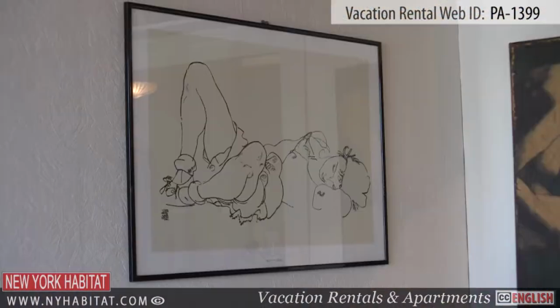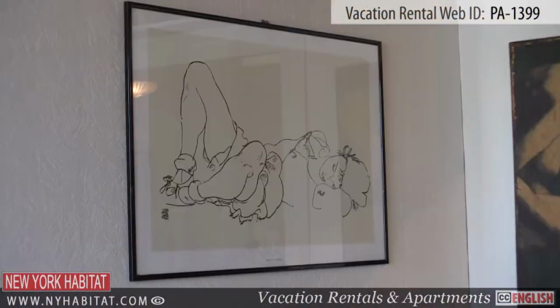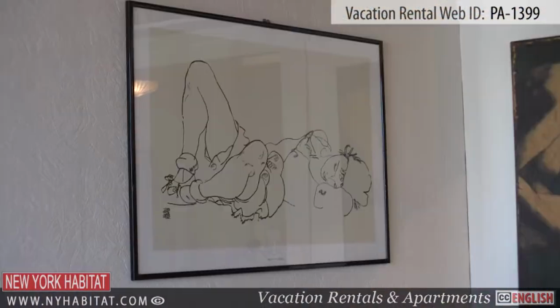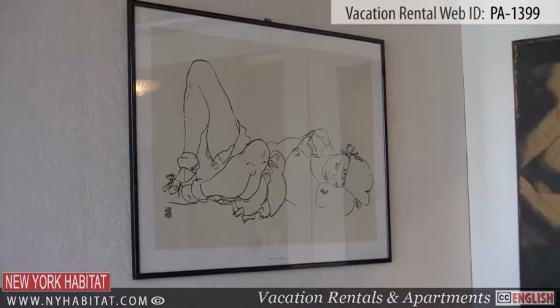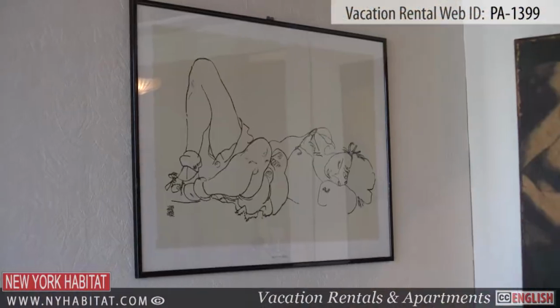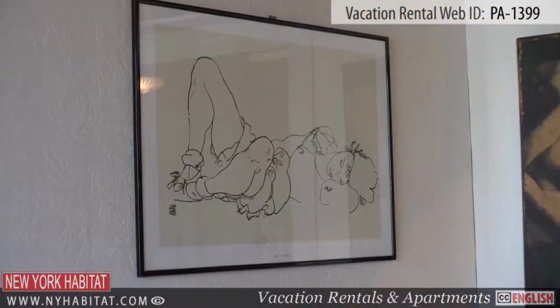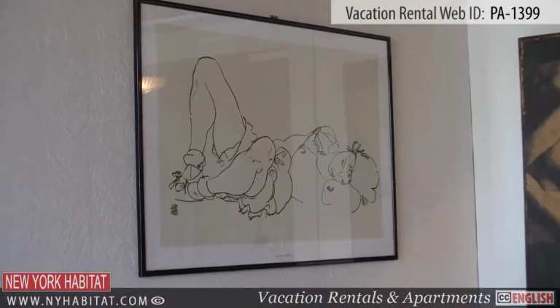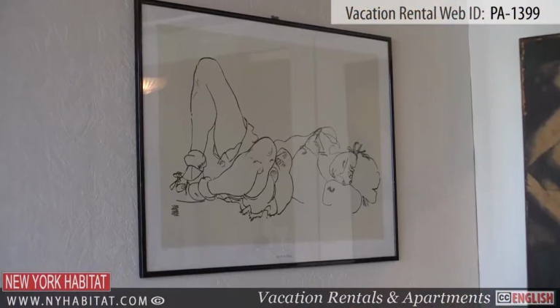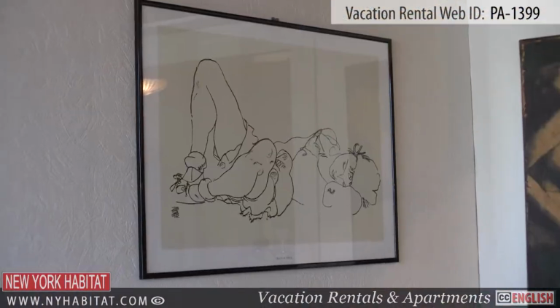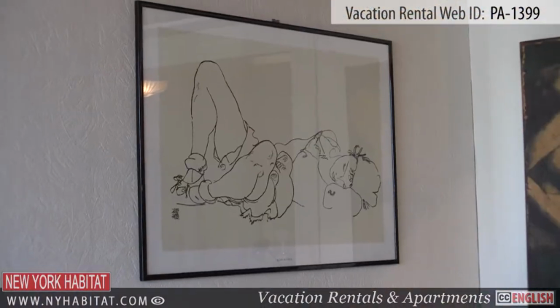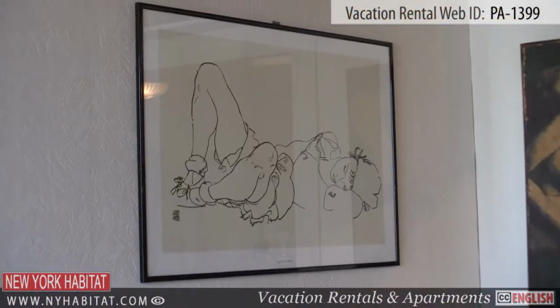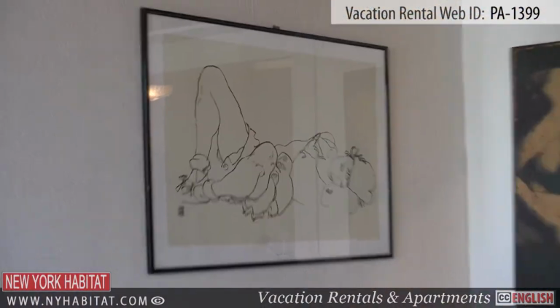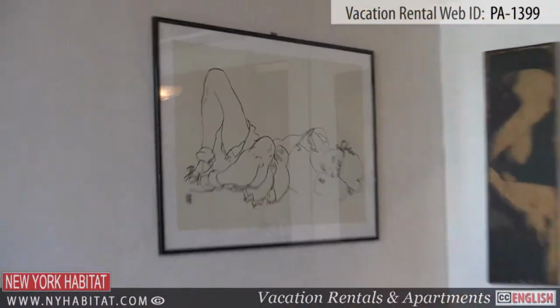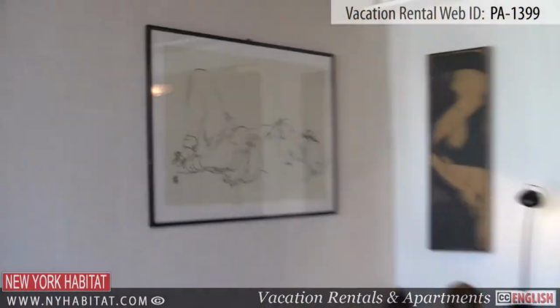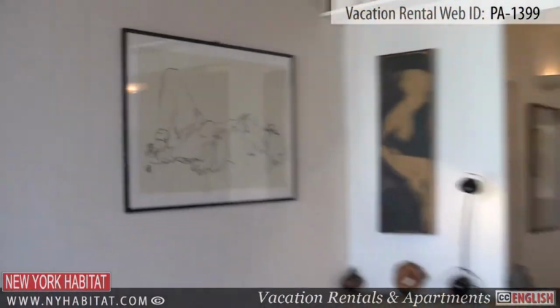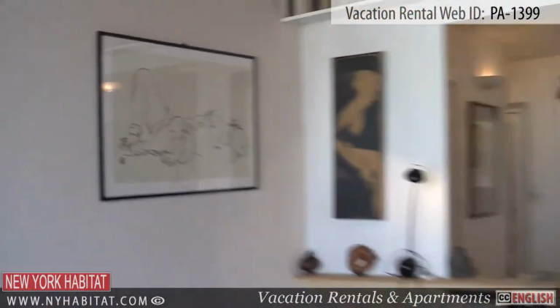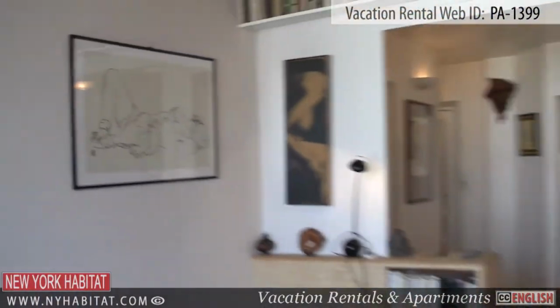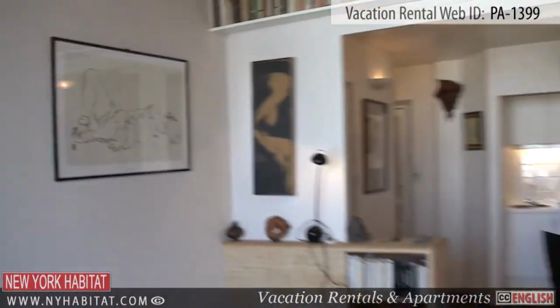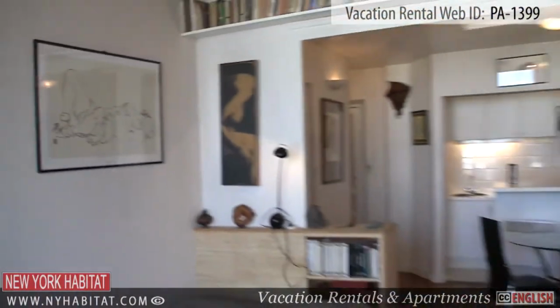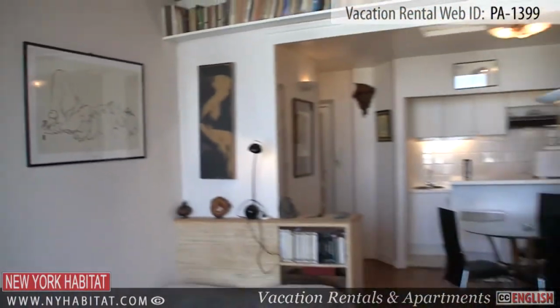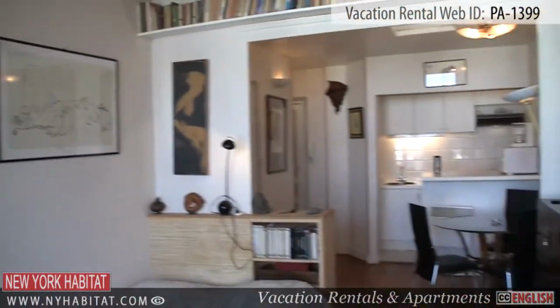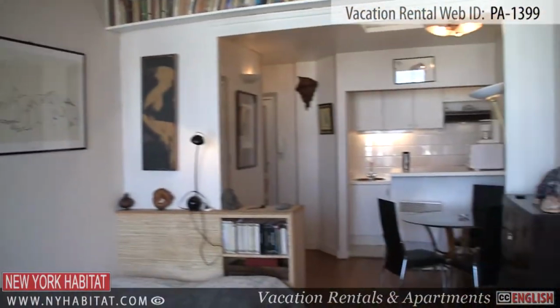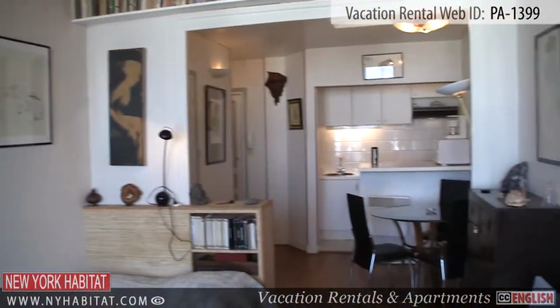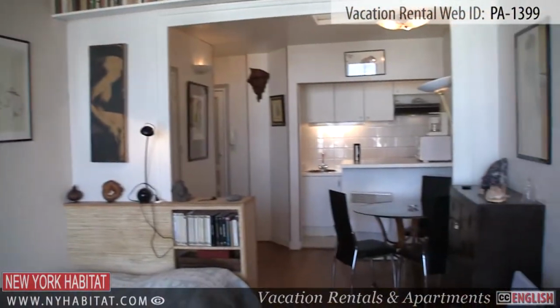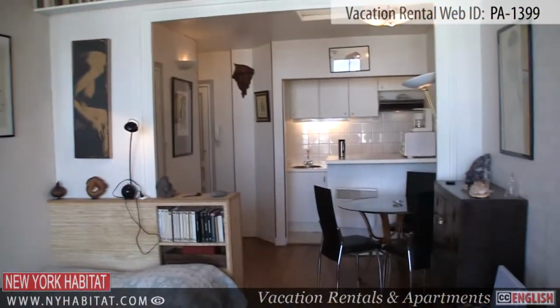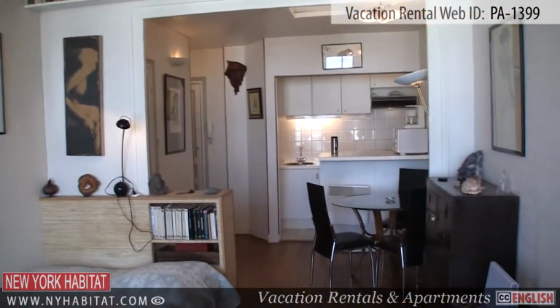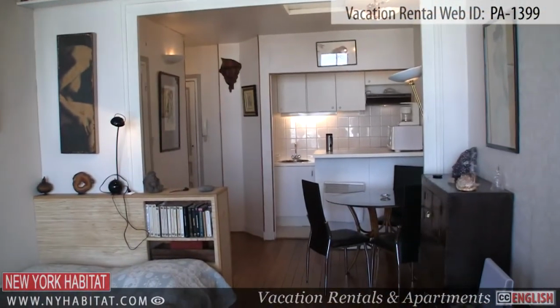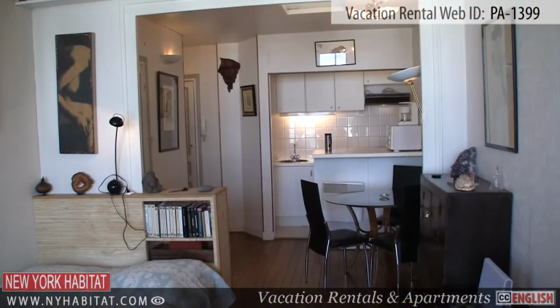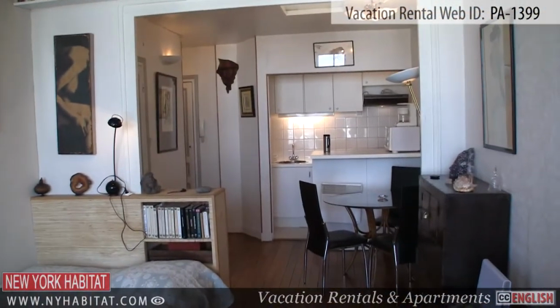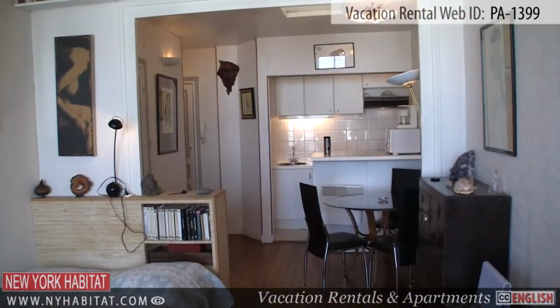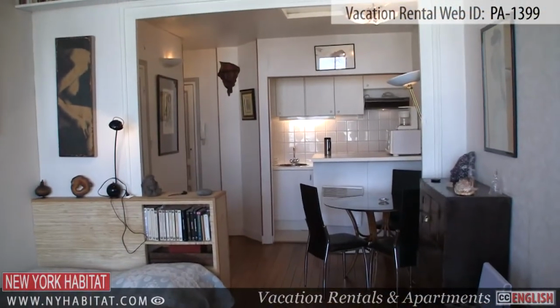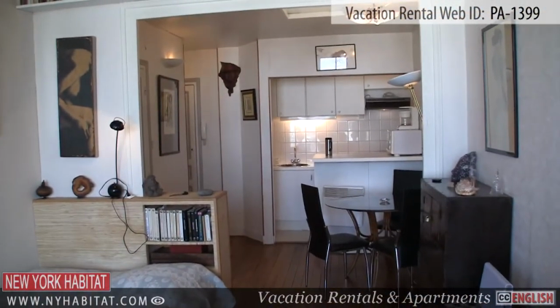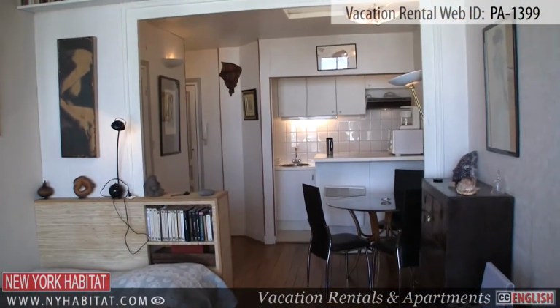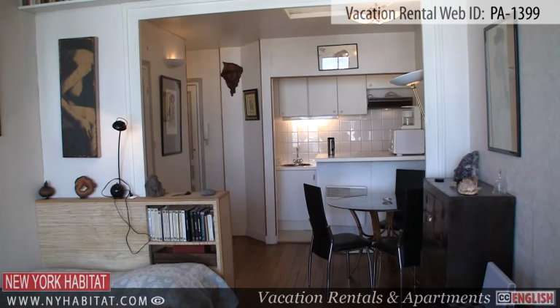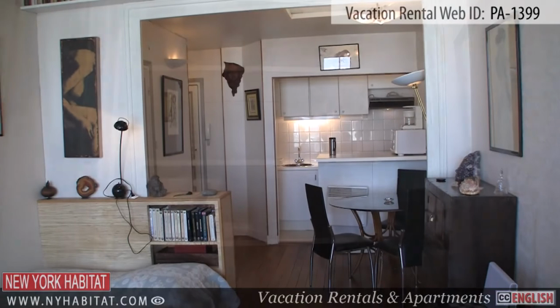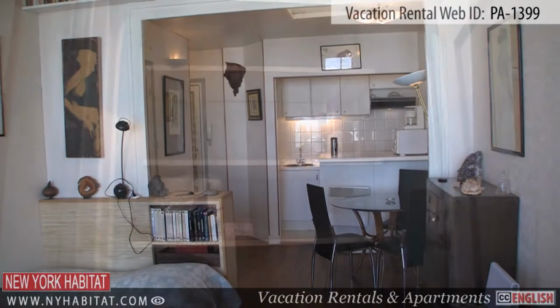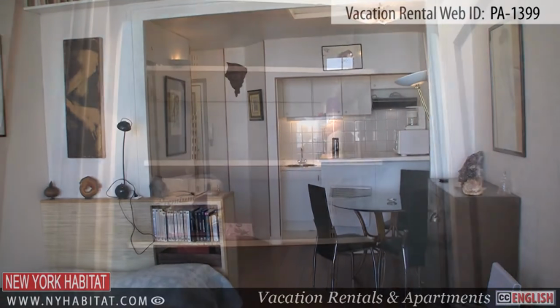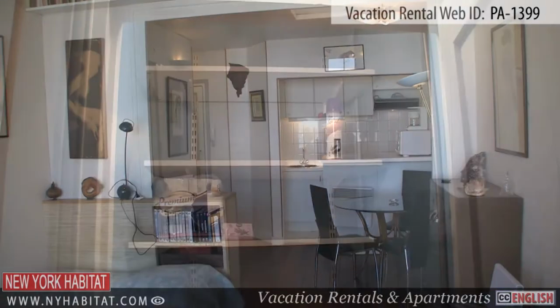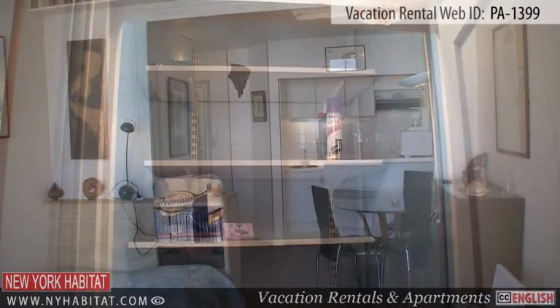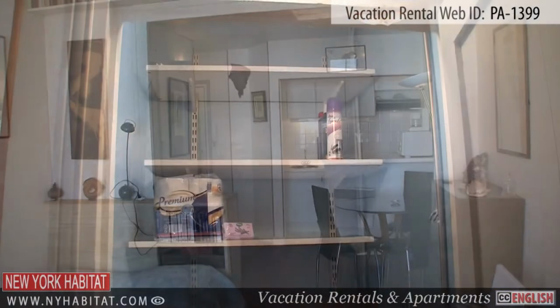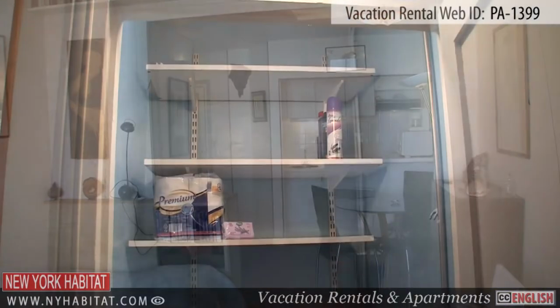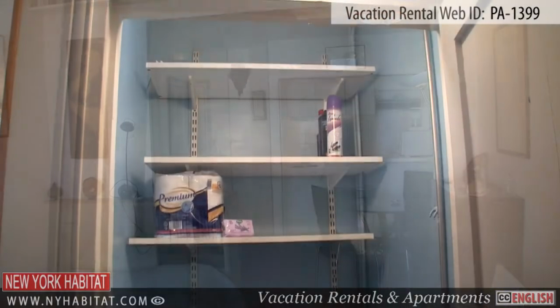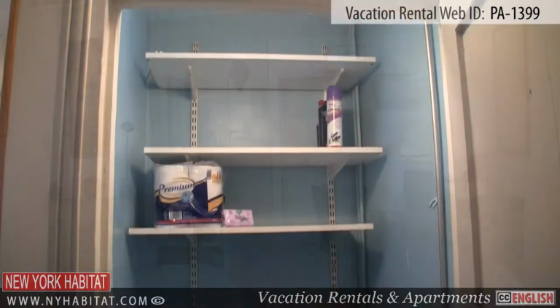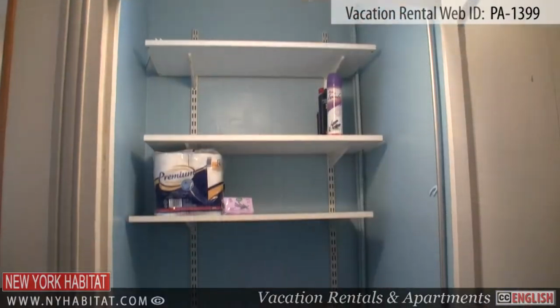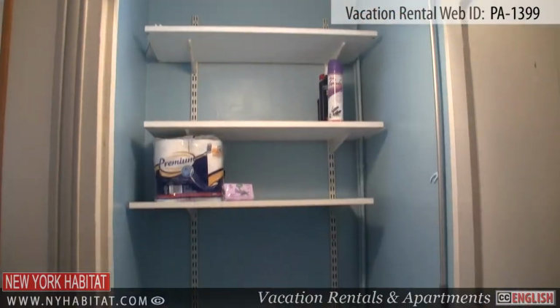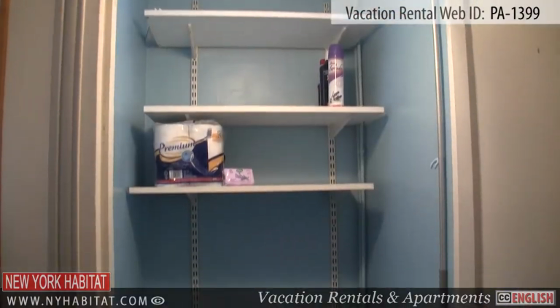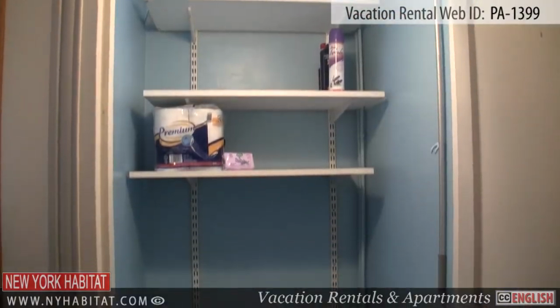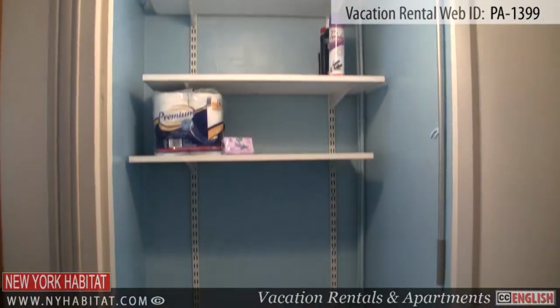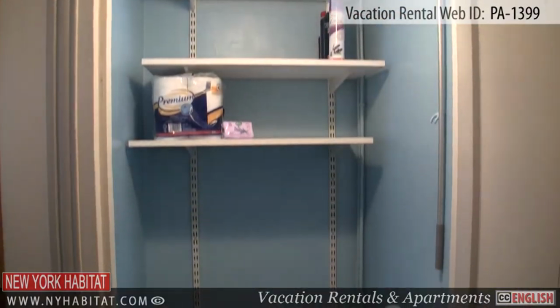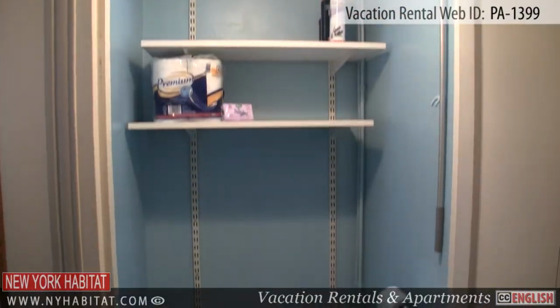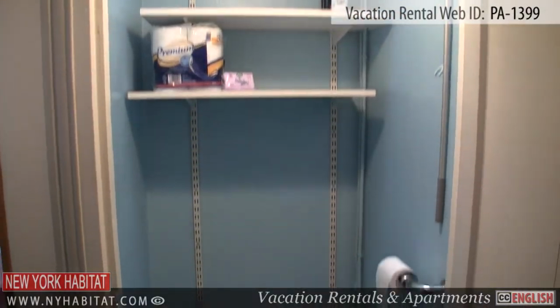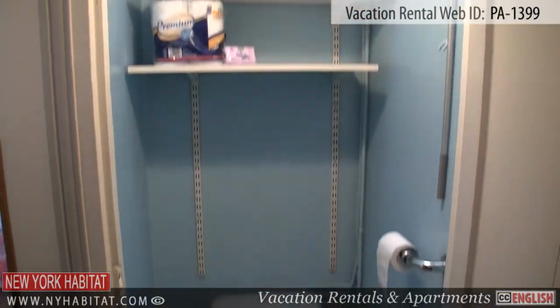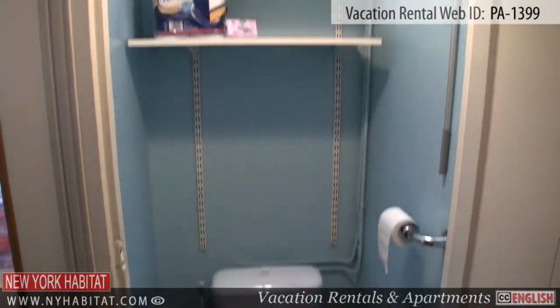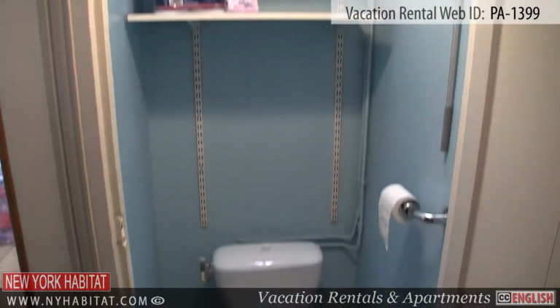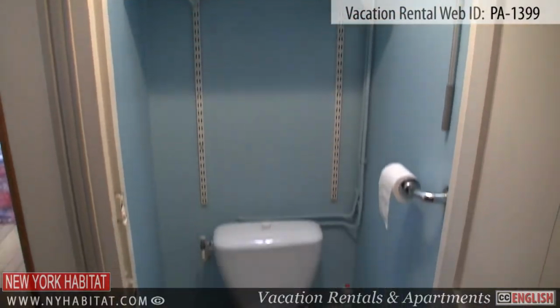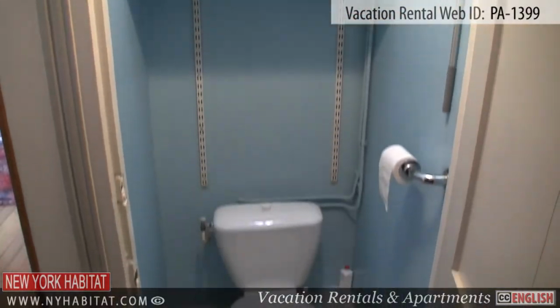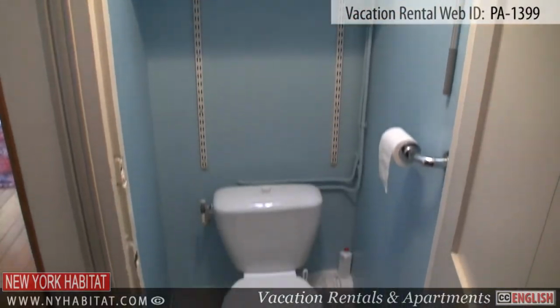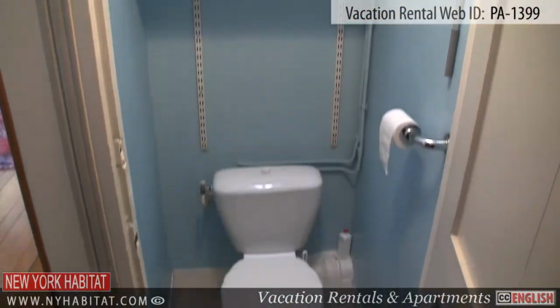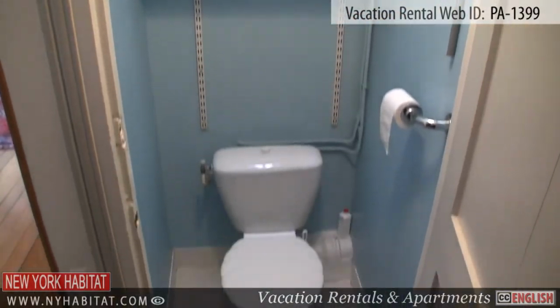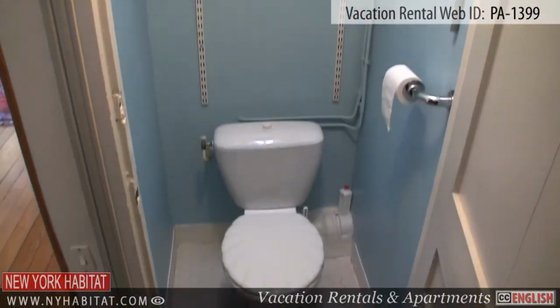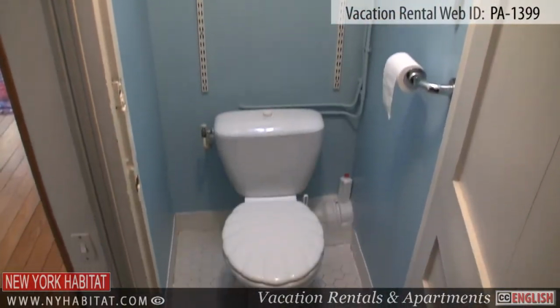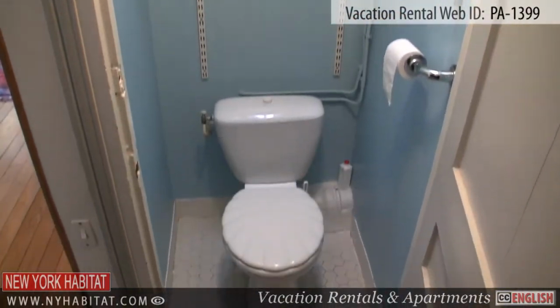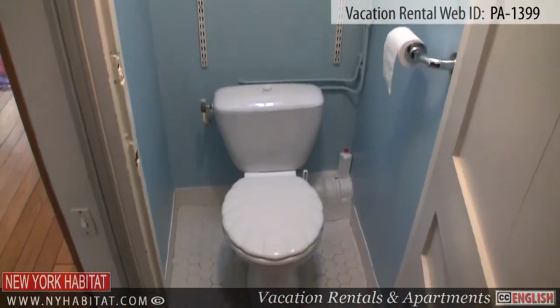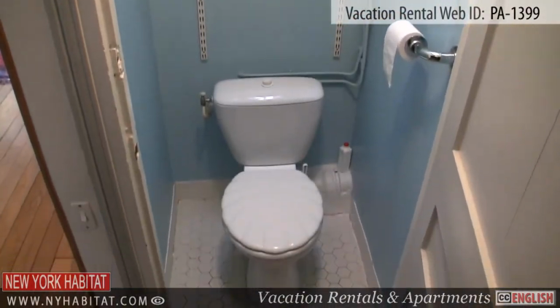Returning to the entrance of the studio apartment, you will find a small separate toilet as well as a closet for your belongings.